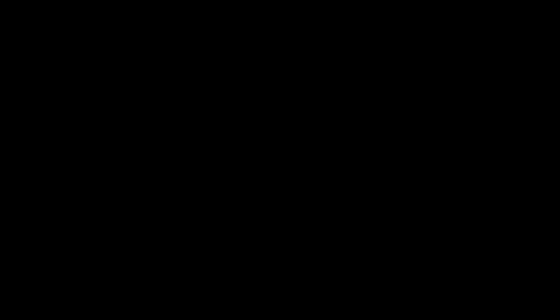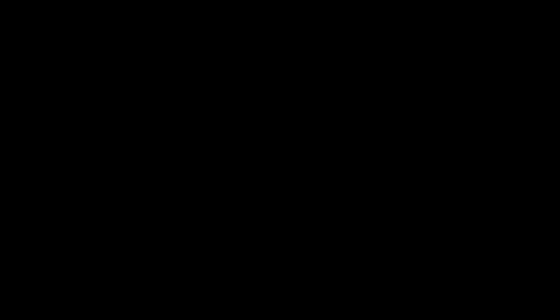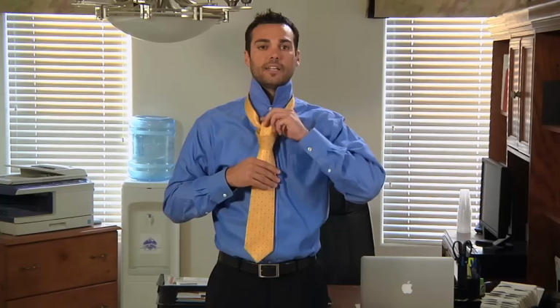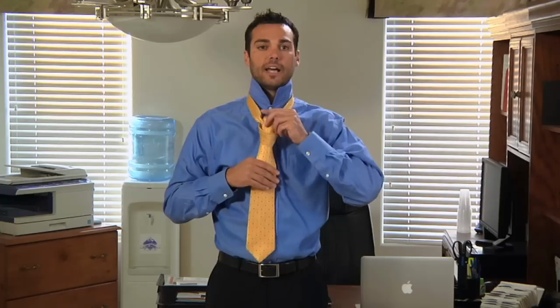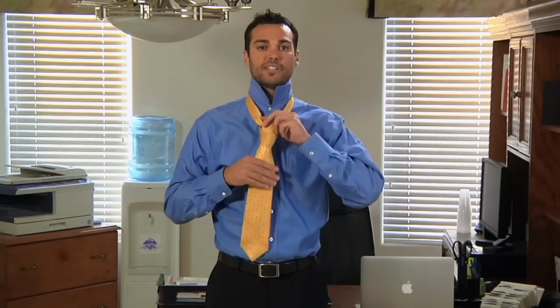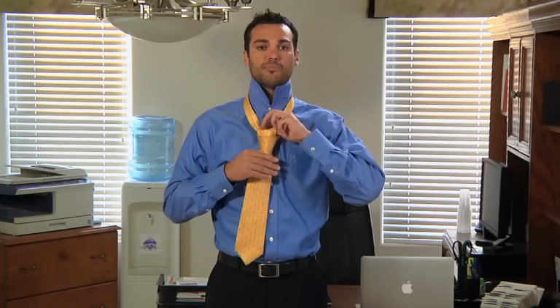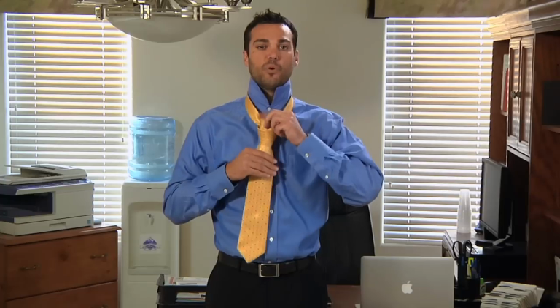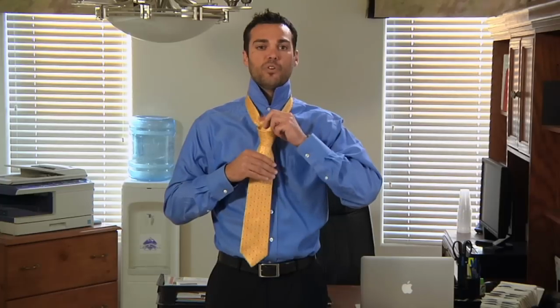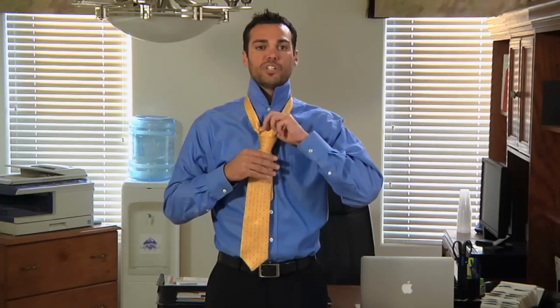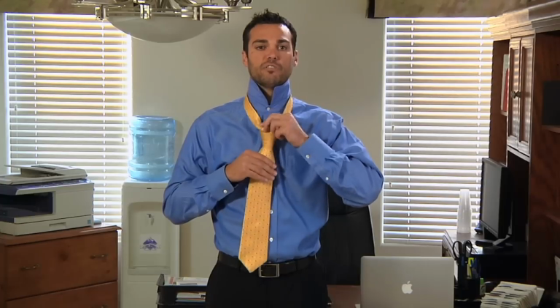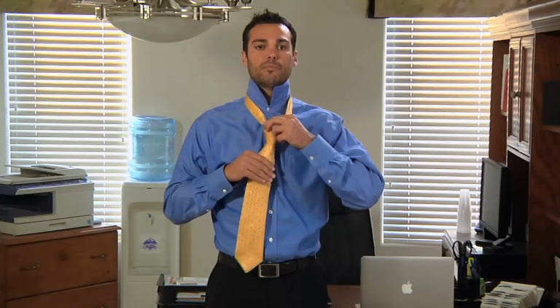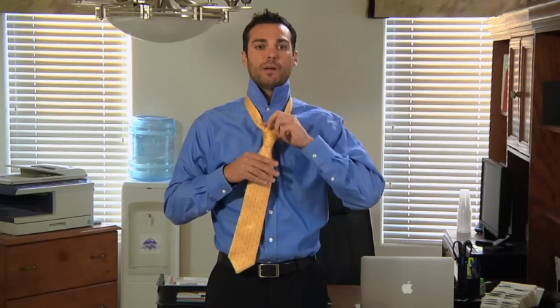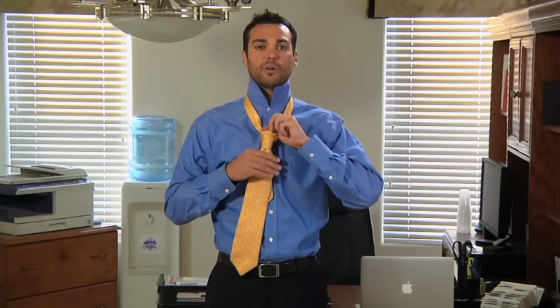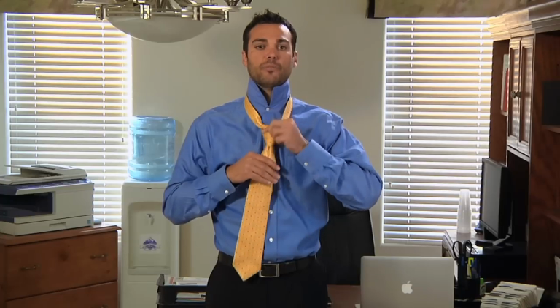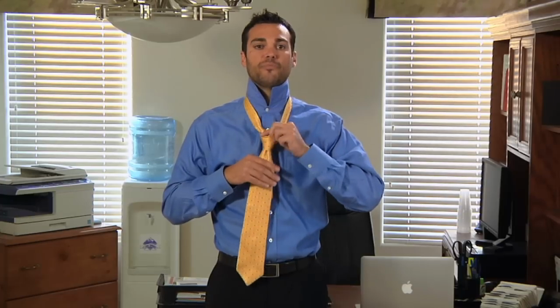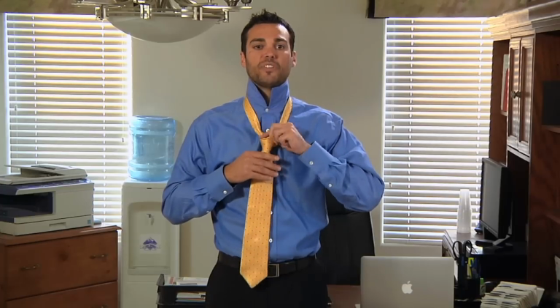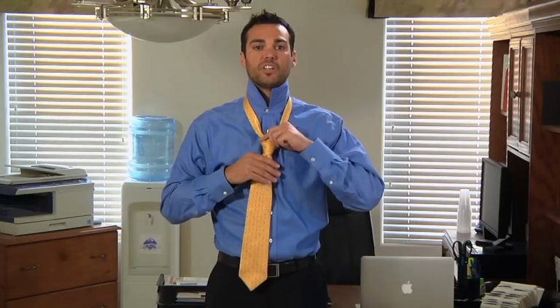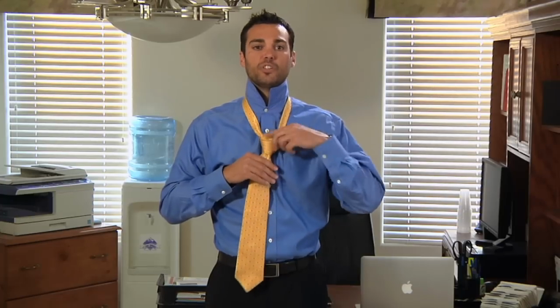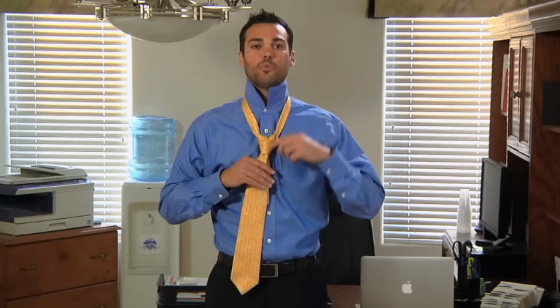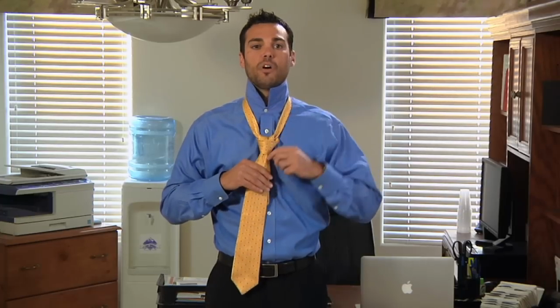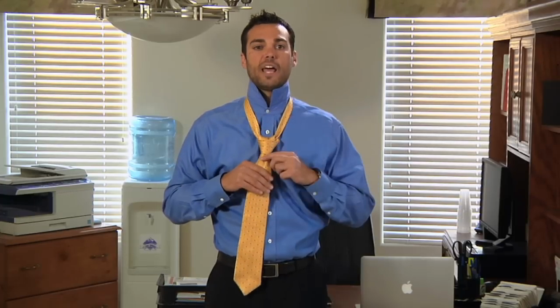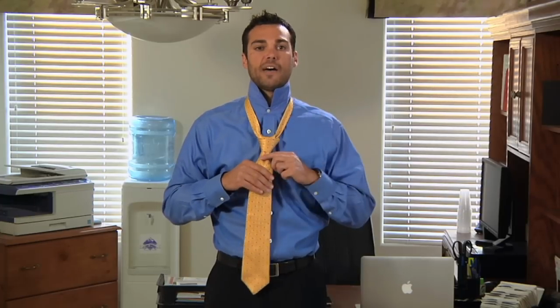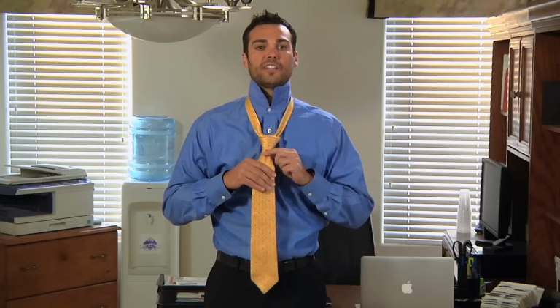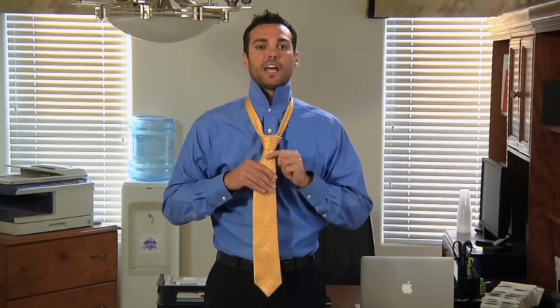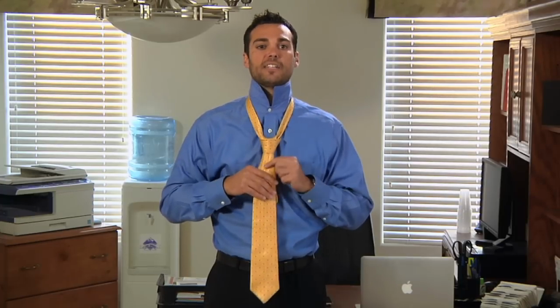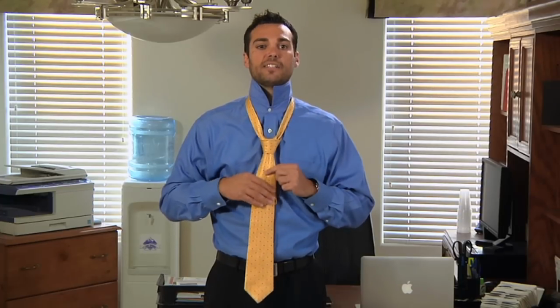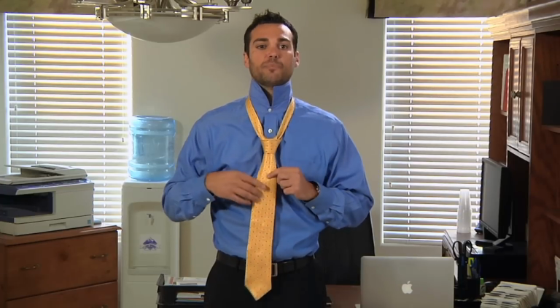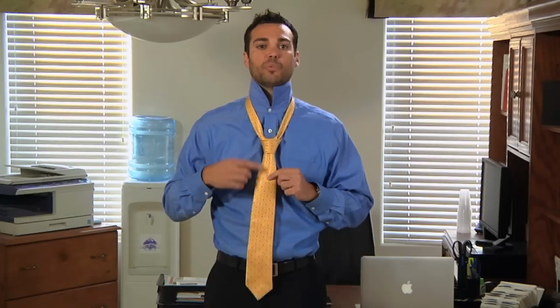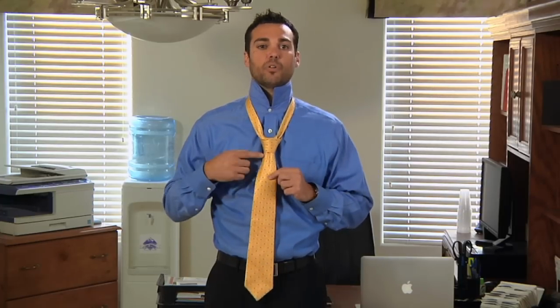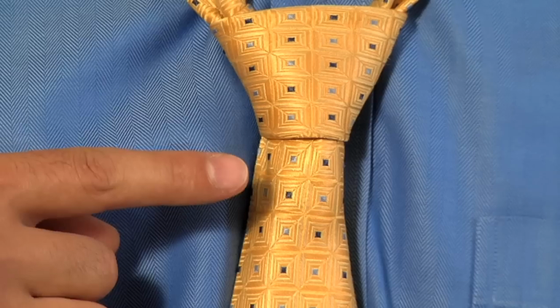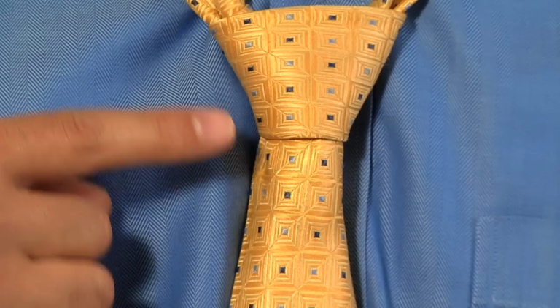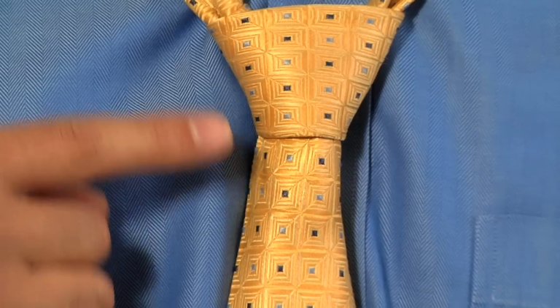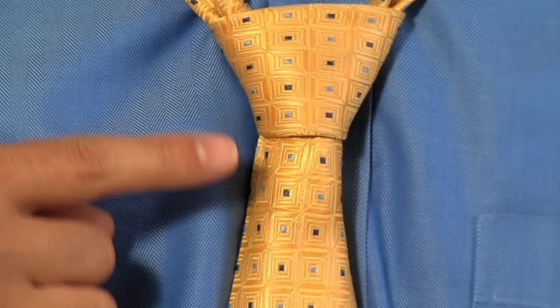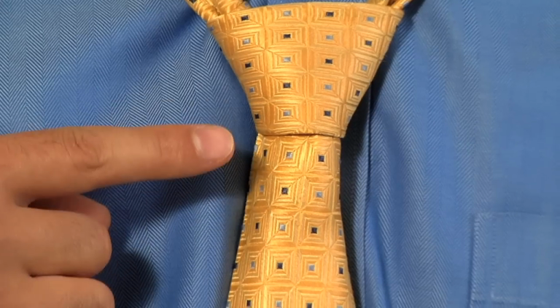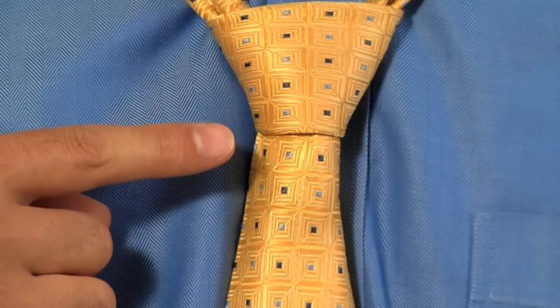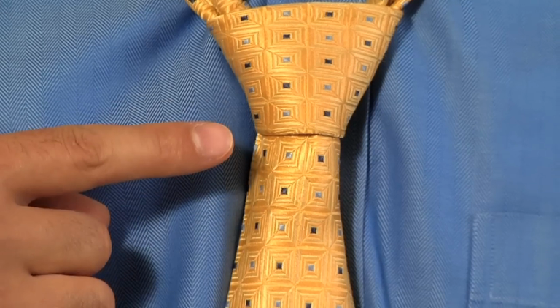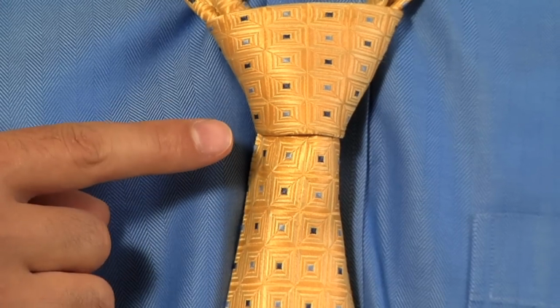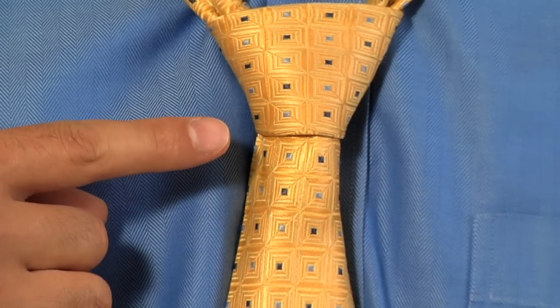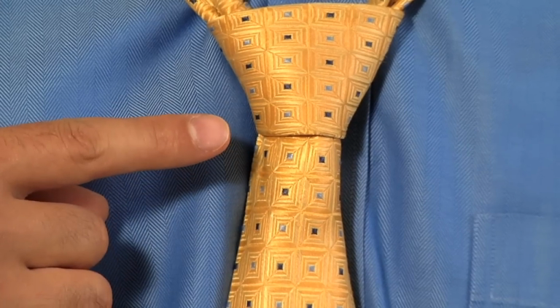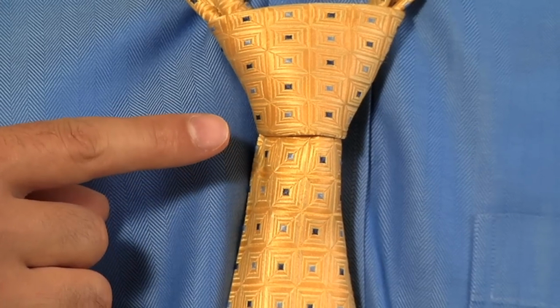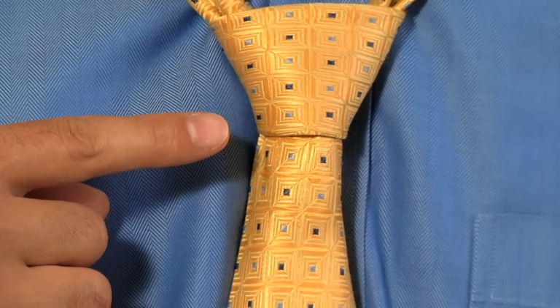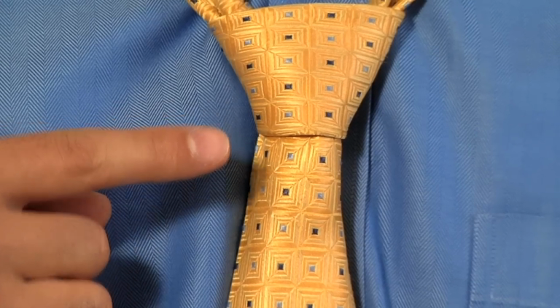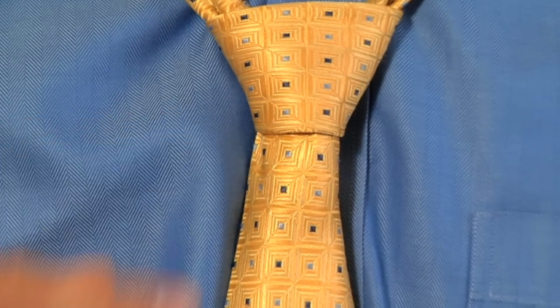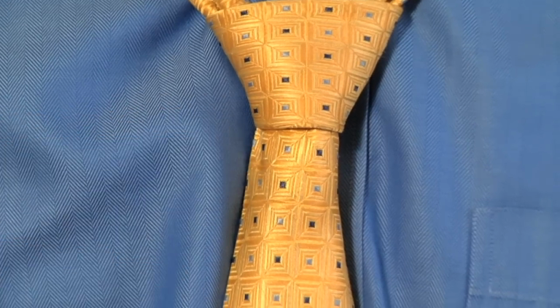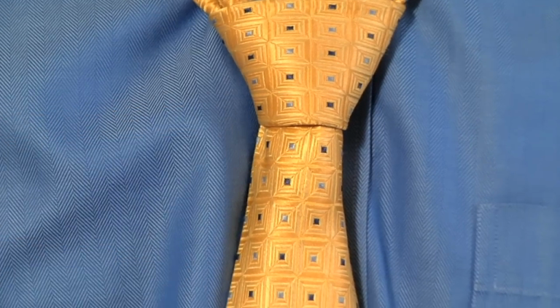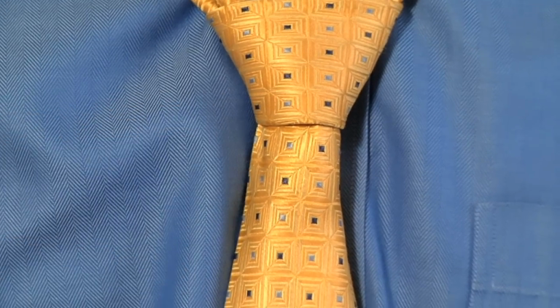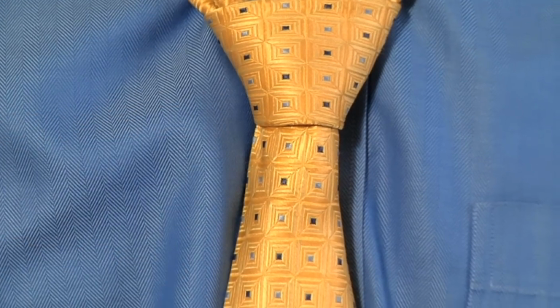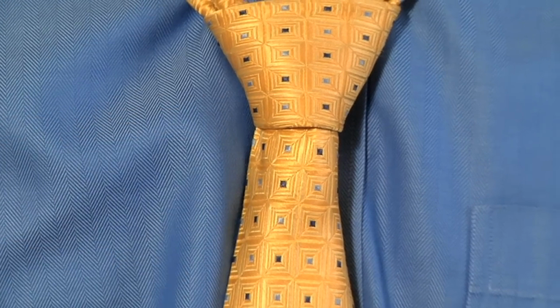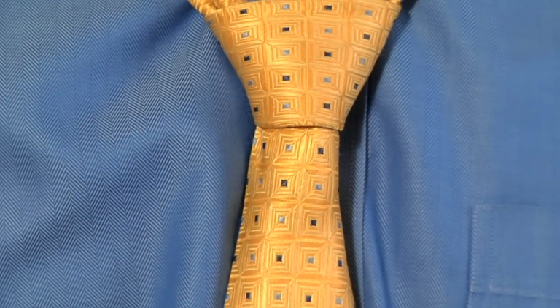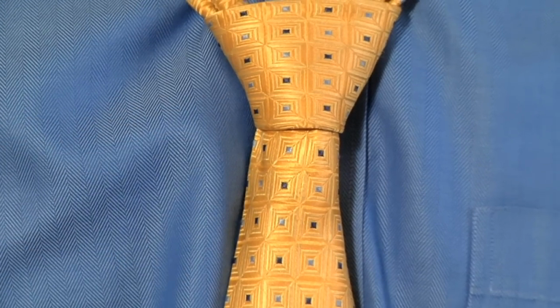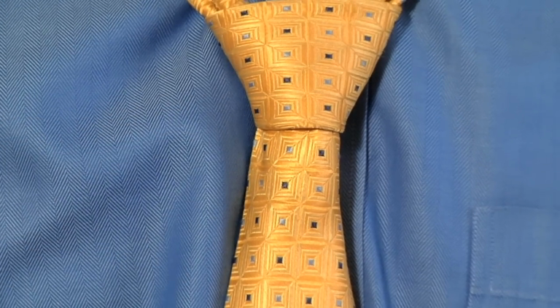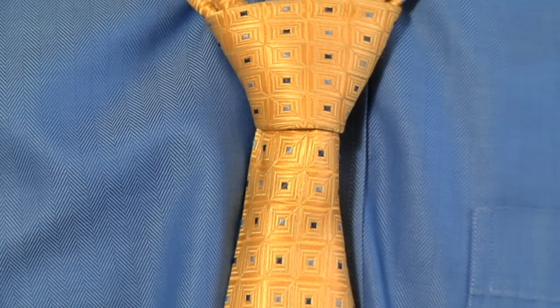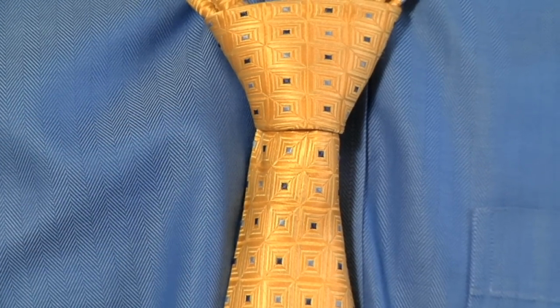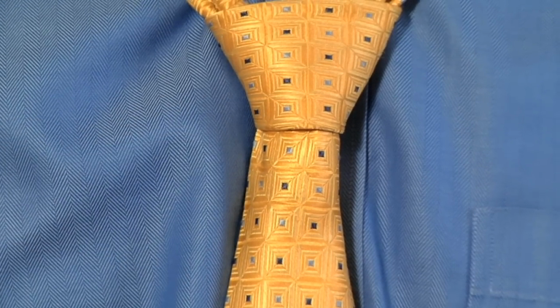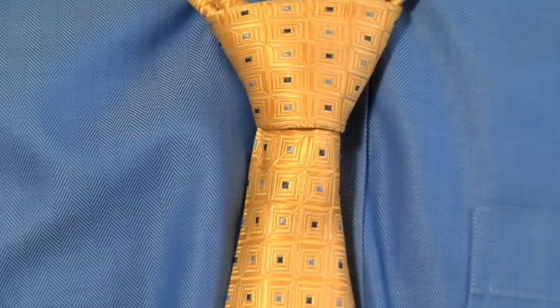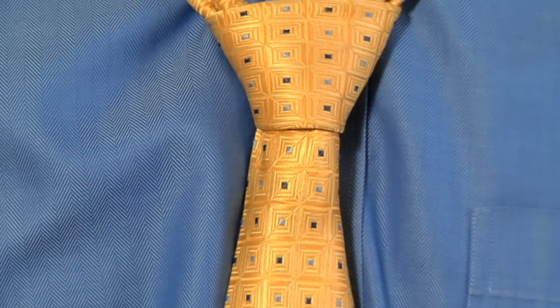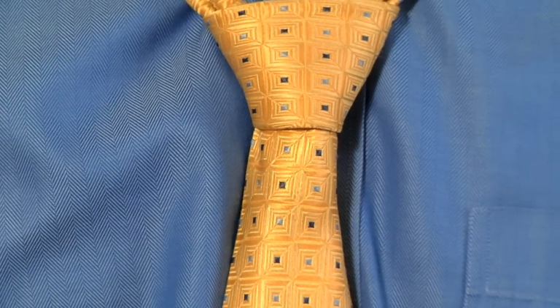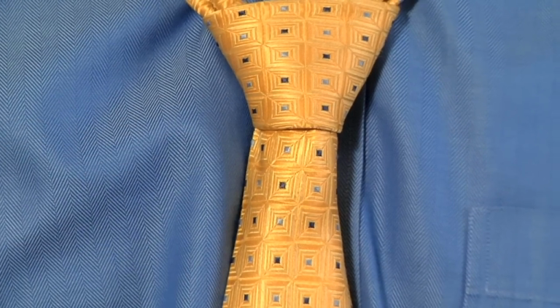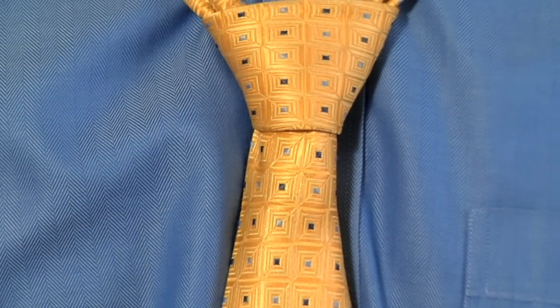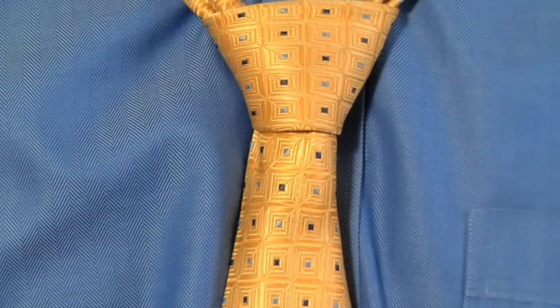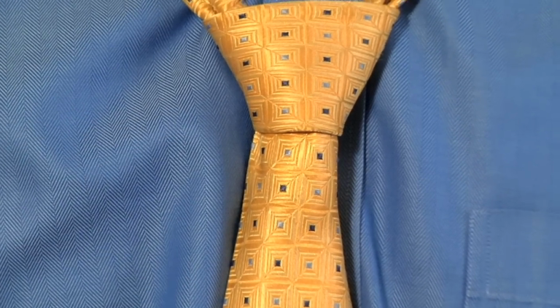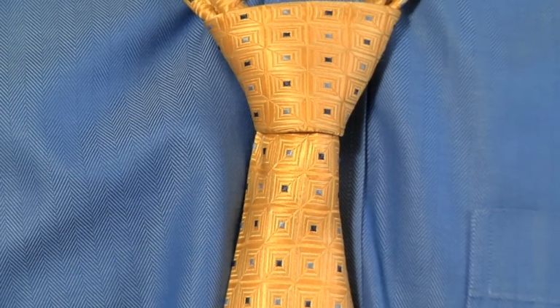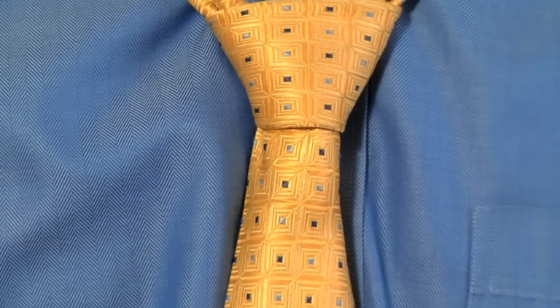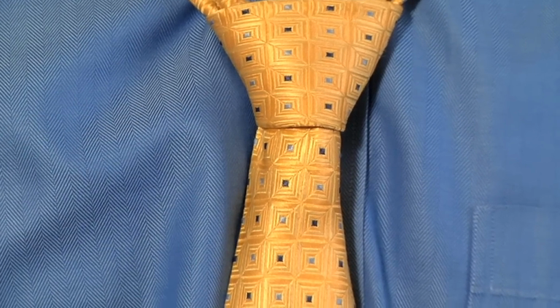It's important to remember you want to have a nice dimple below the knot, and the best way to do that is with the dimple clip.